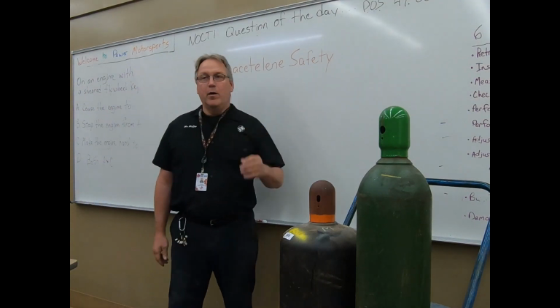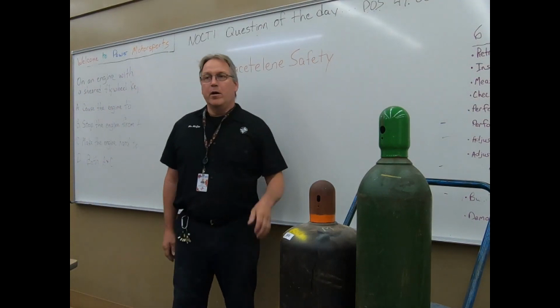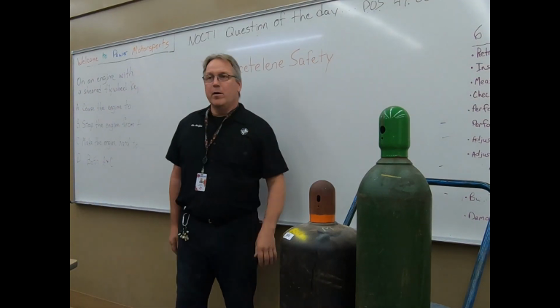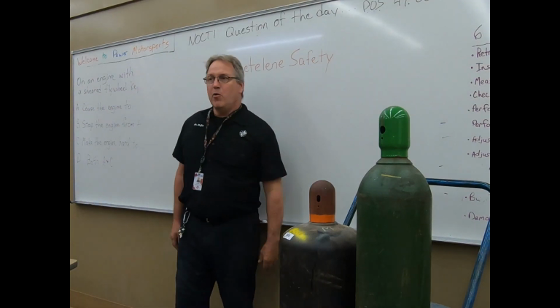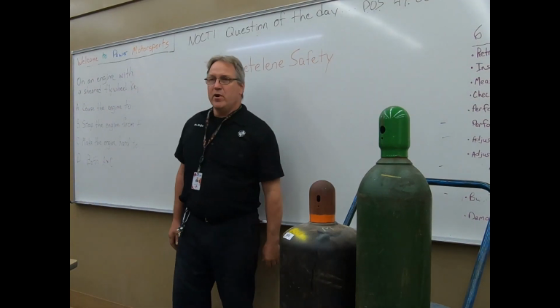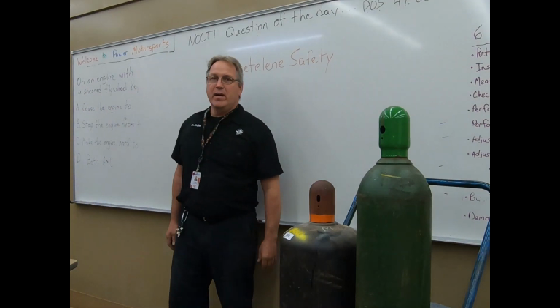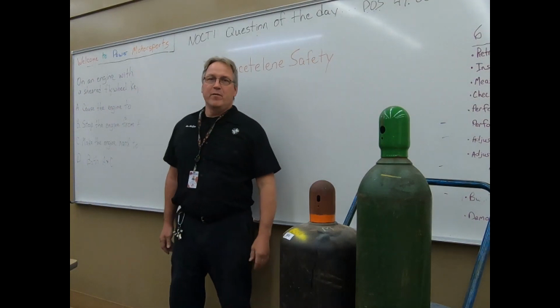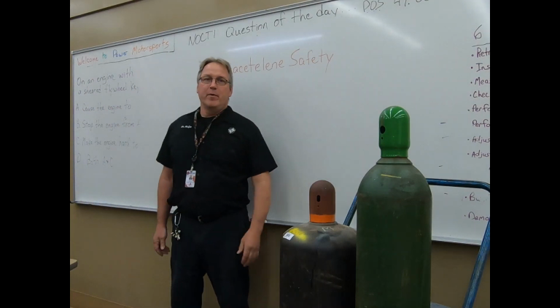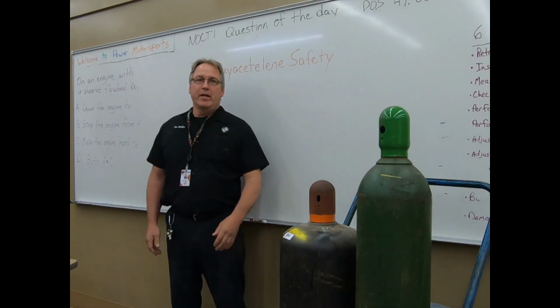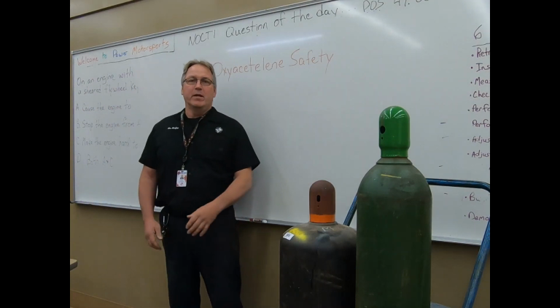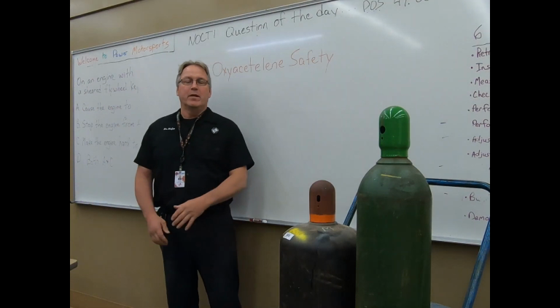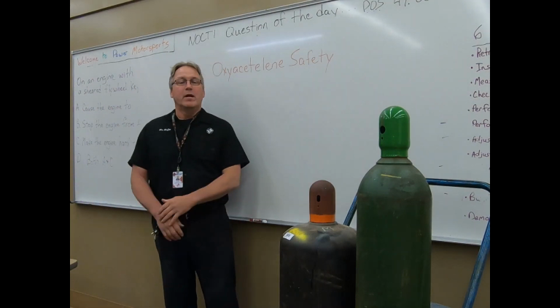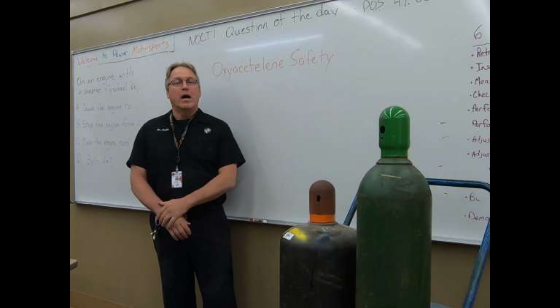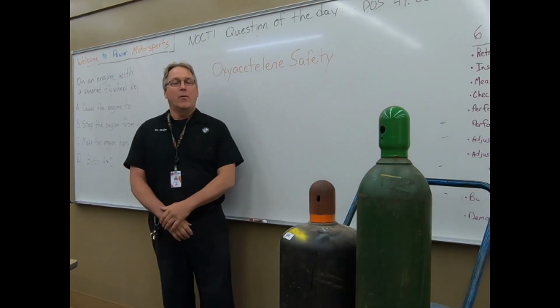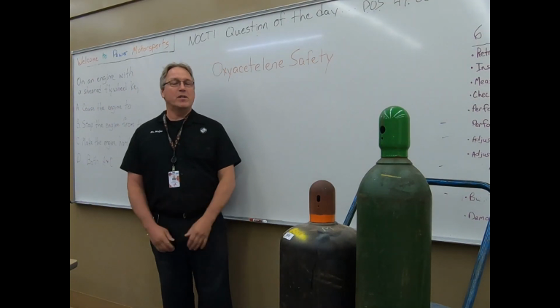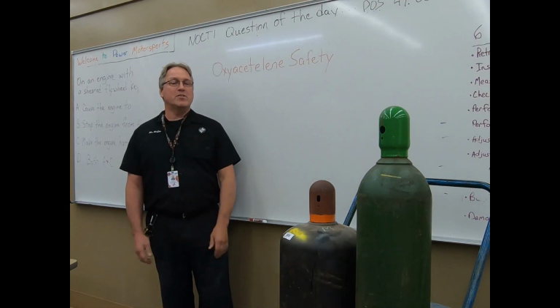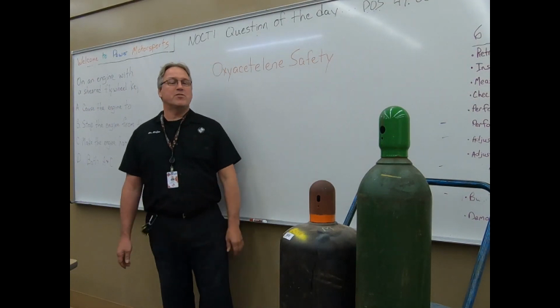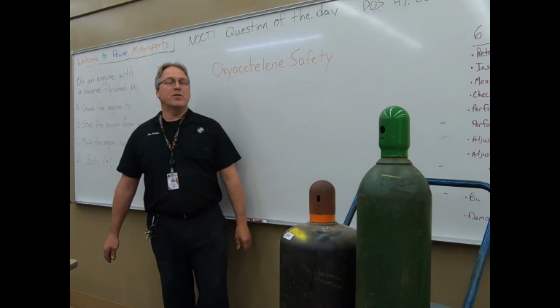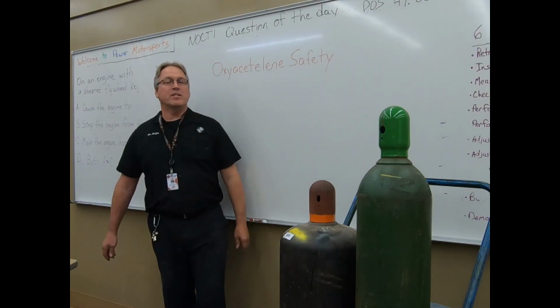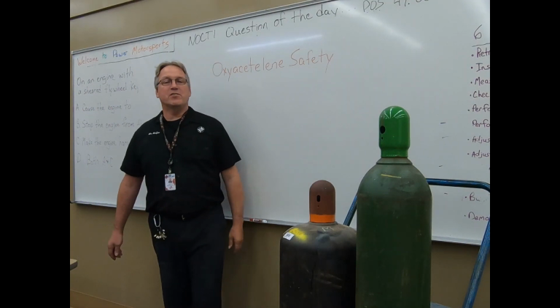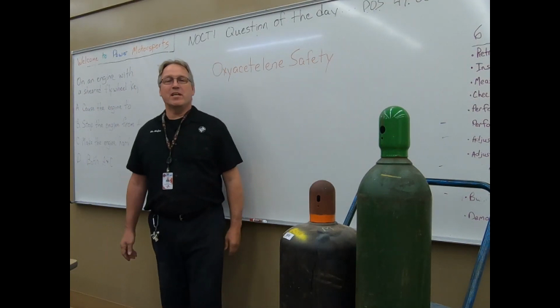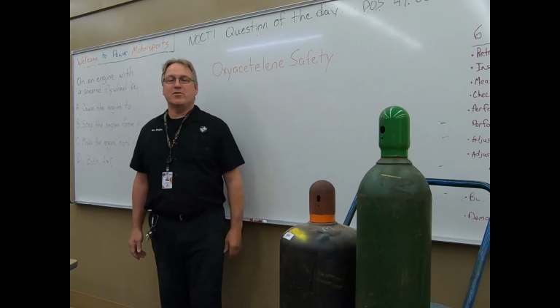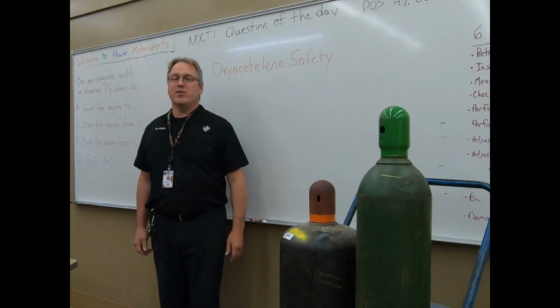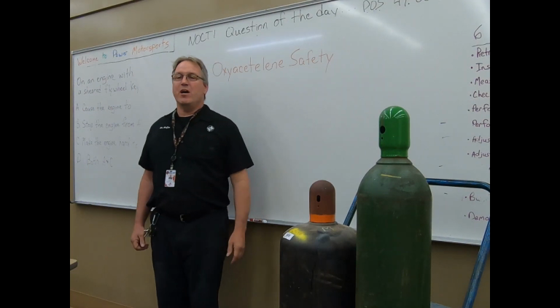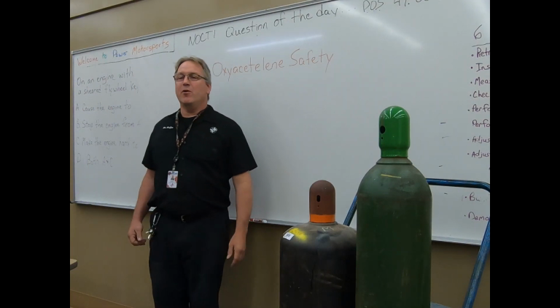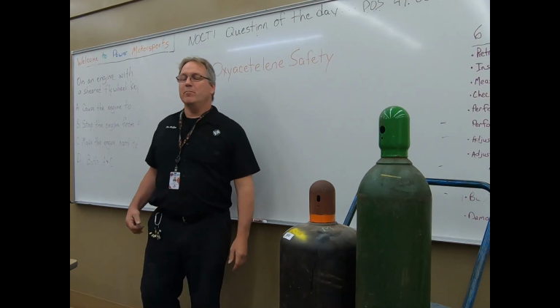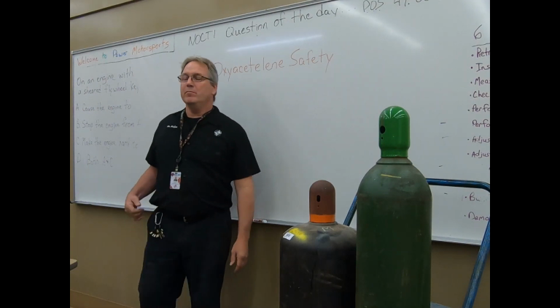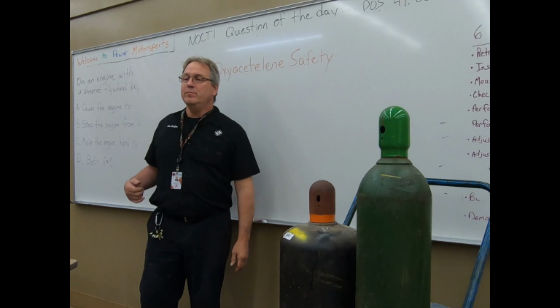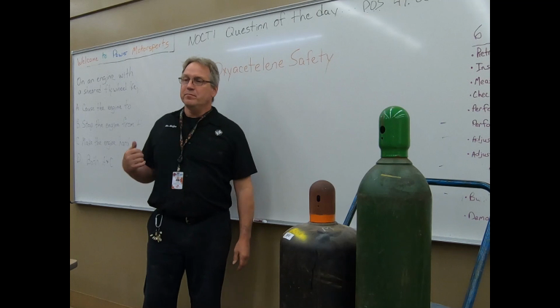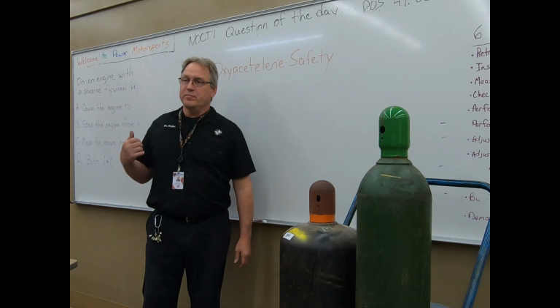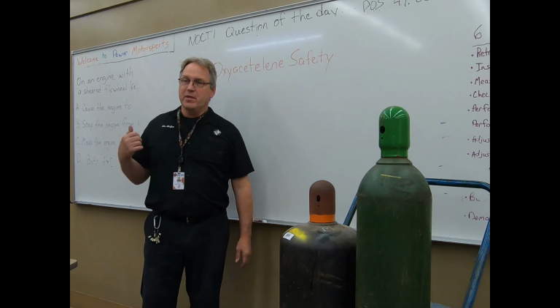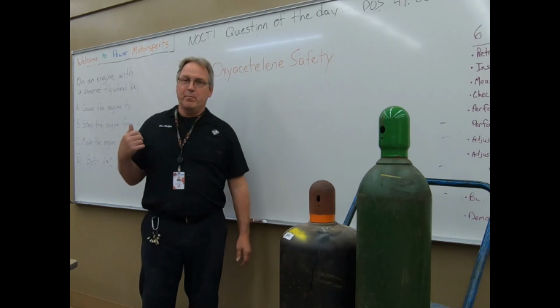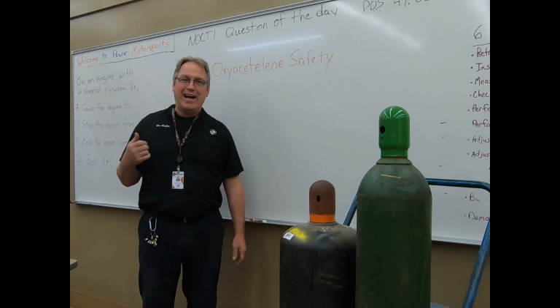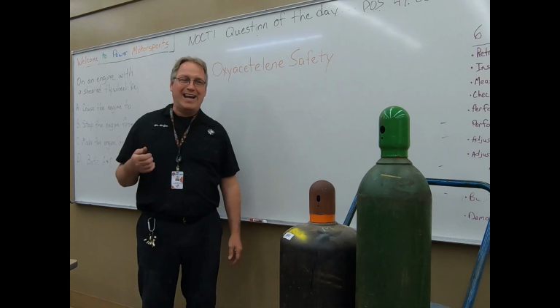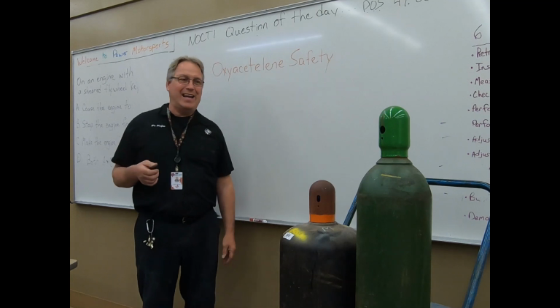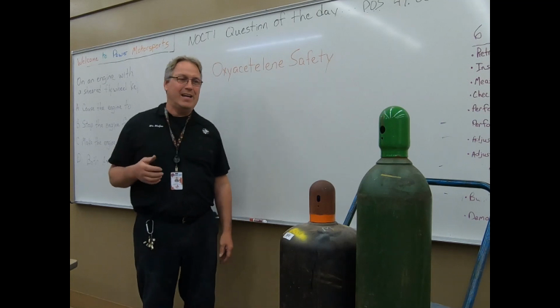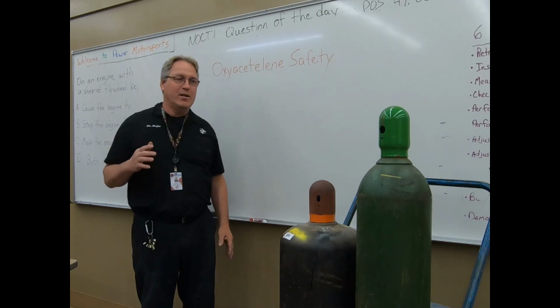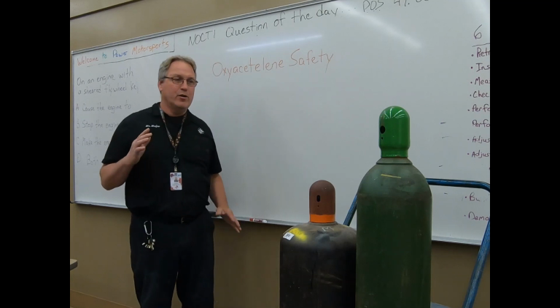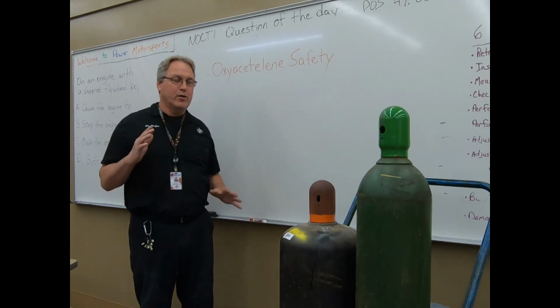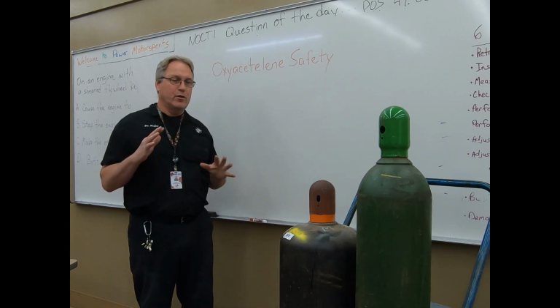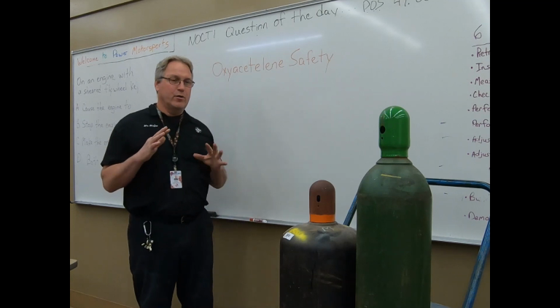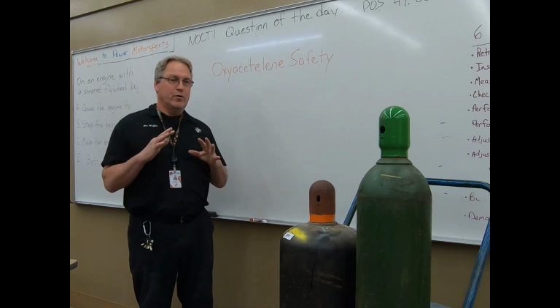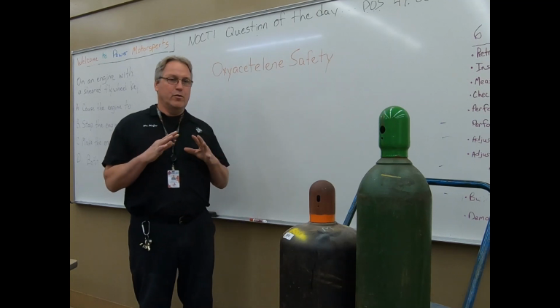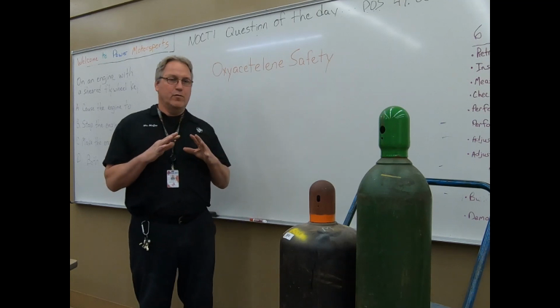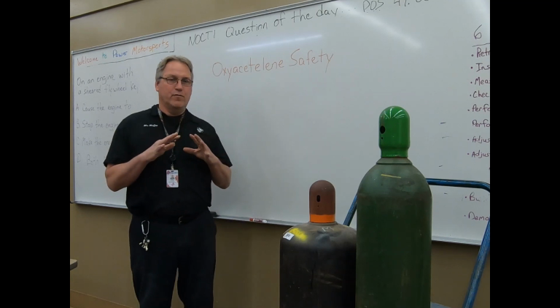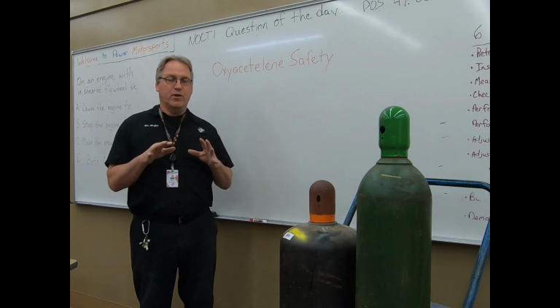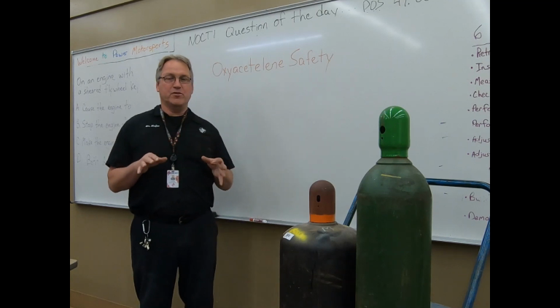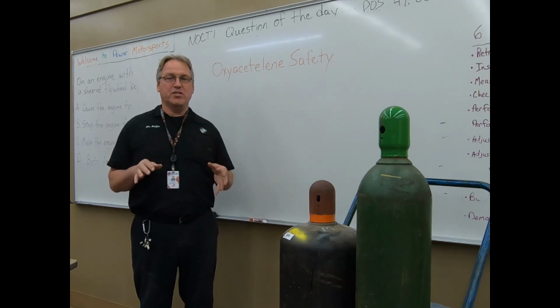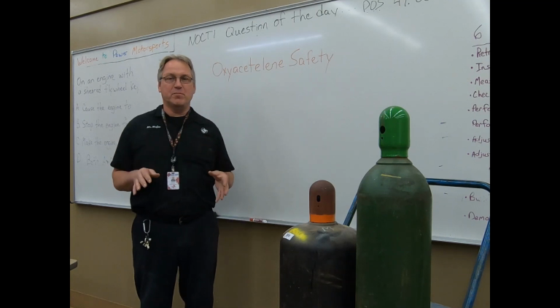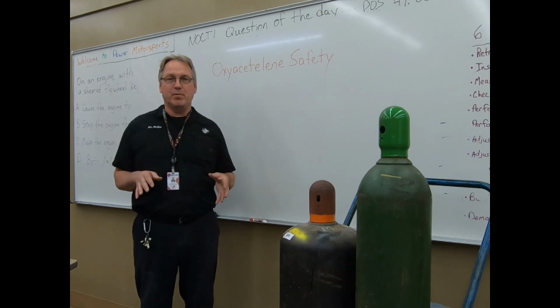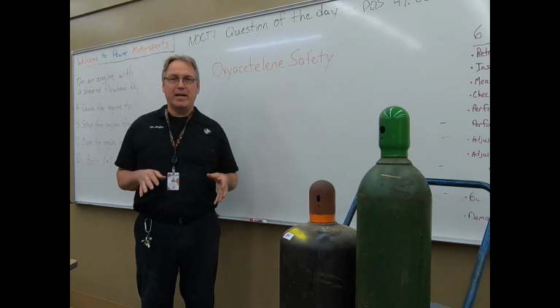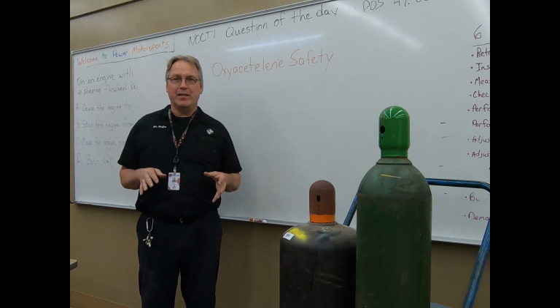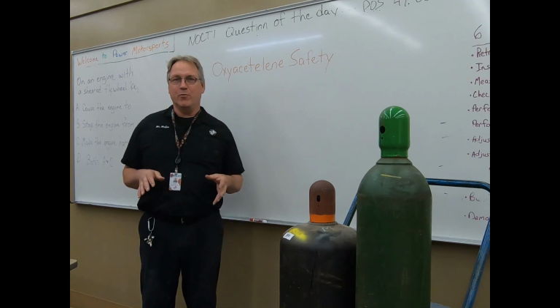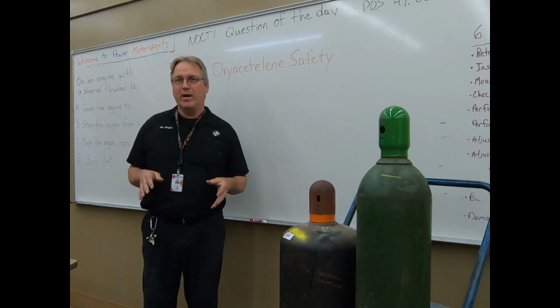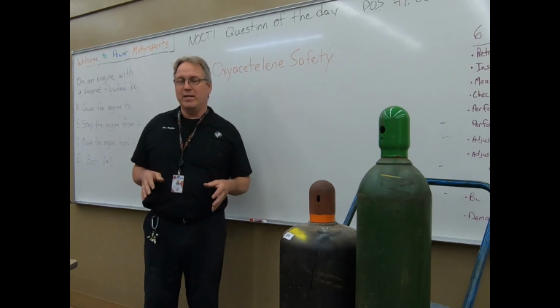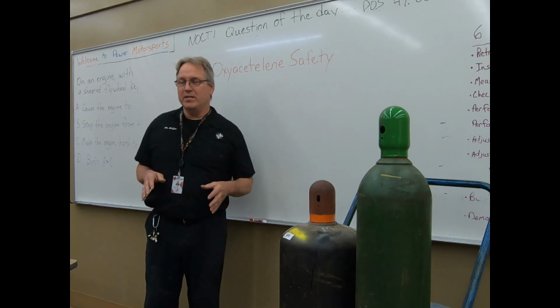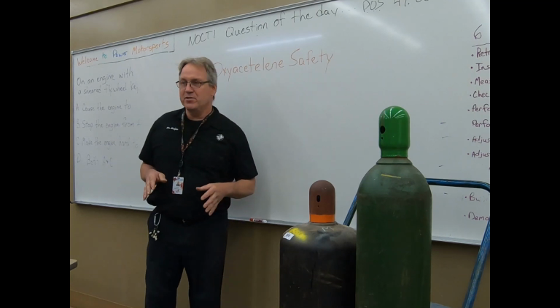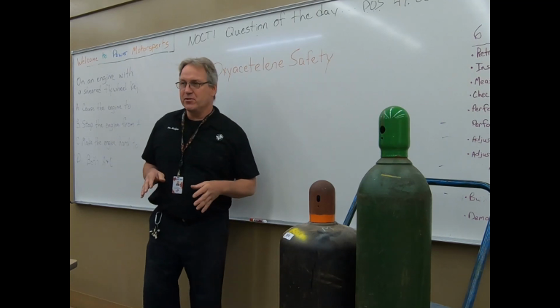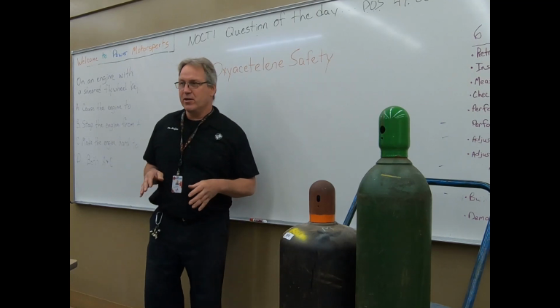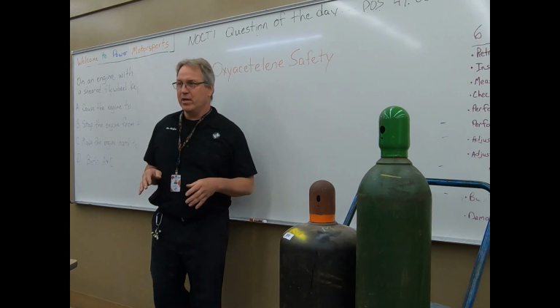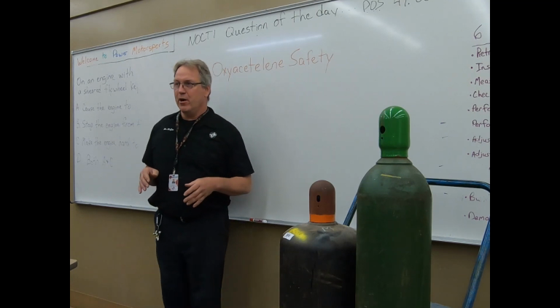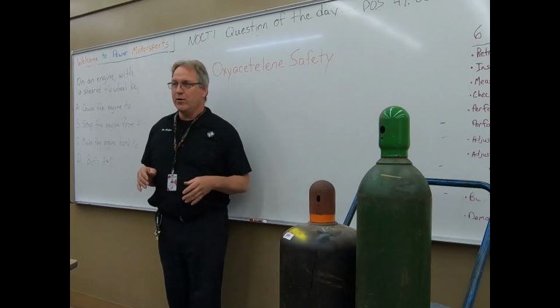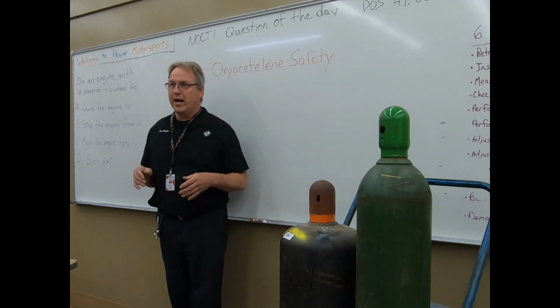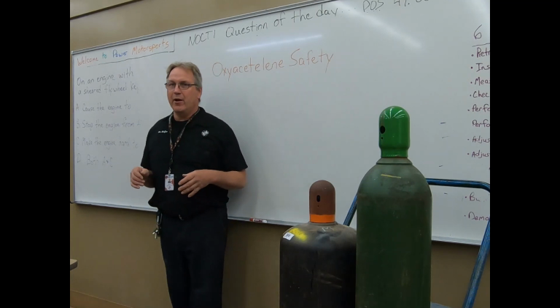Good morning, everybody. I wanted to start this lecture off by first explaining the way this is going to go down.